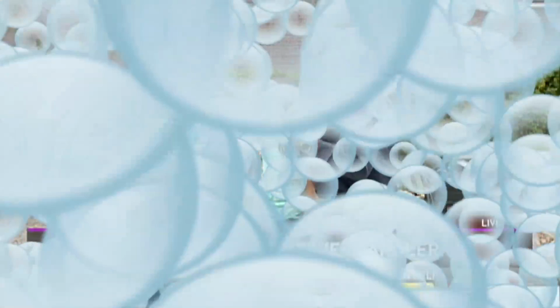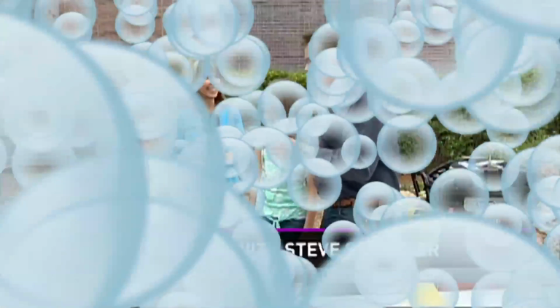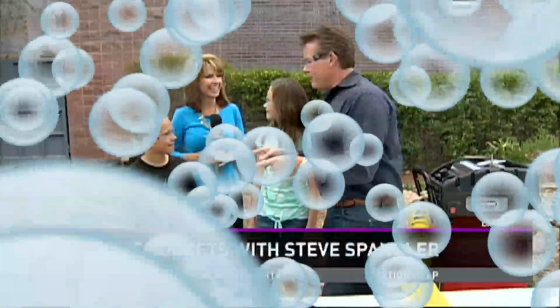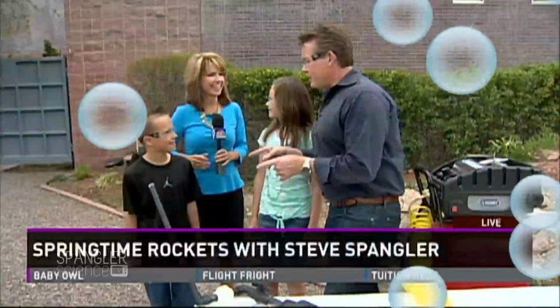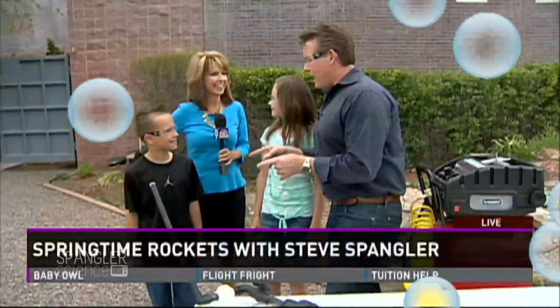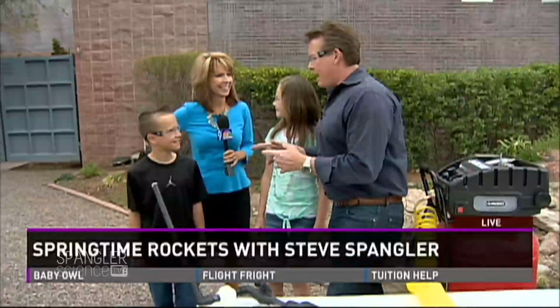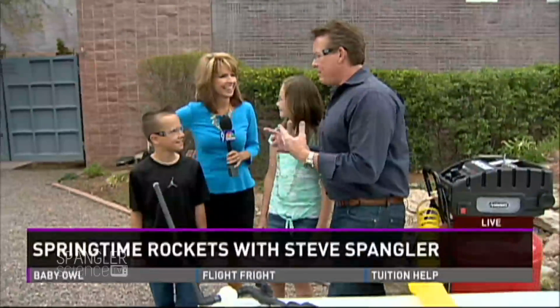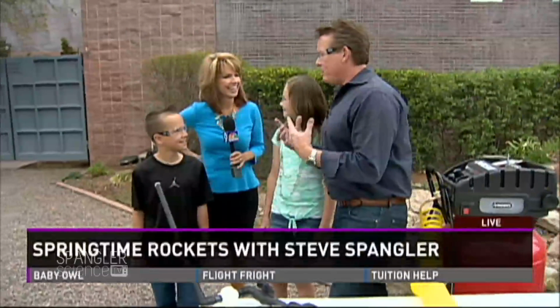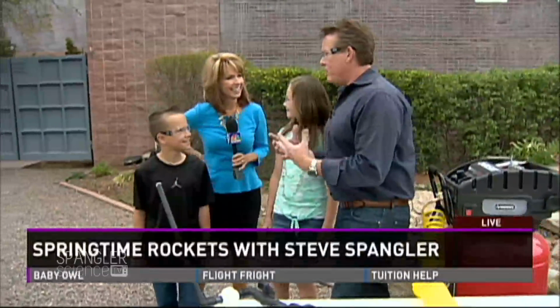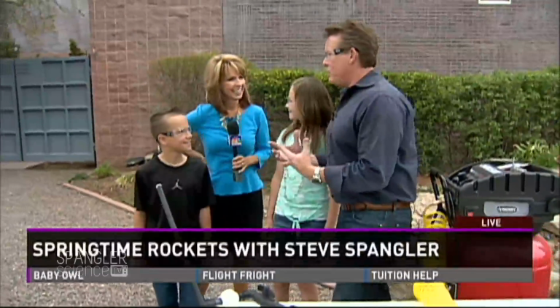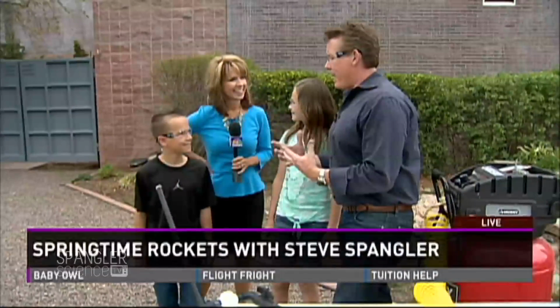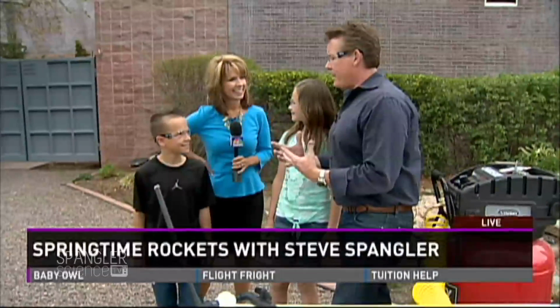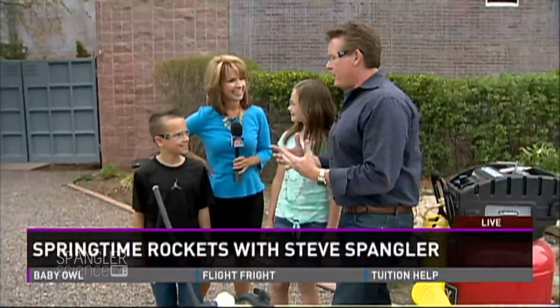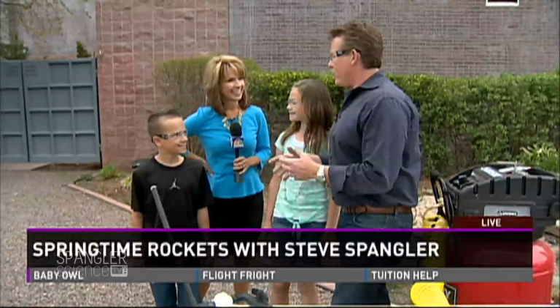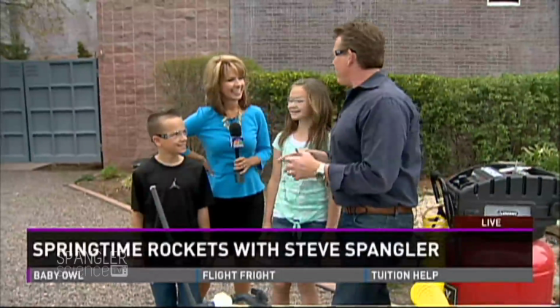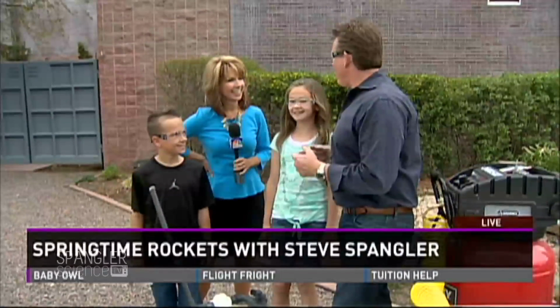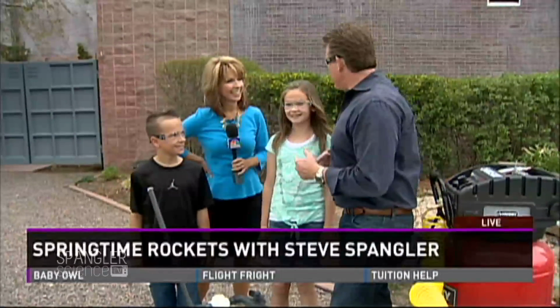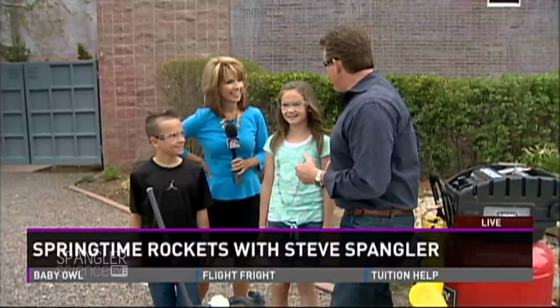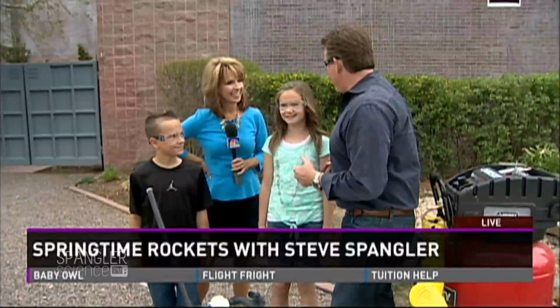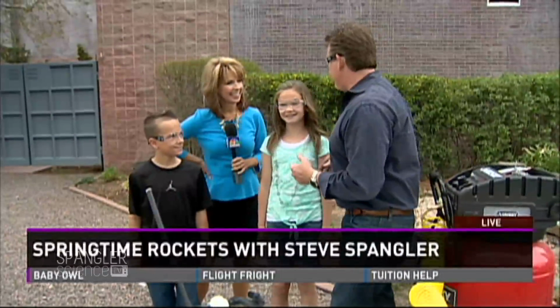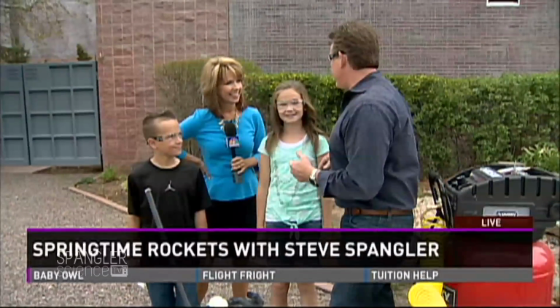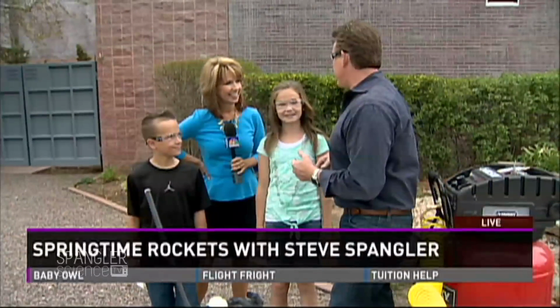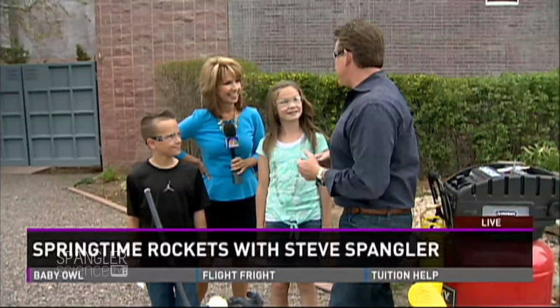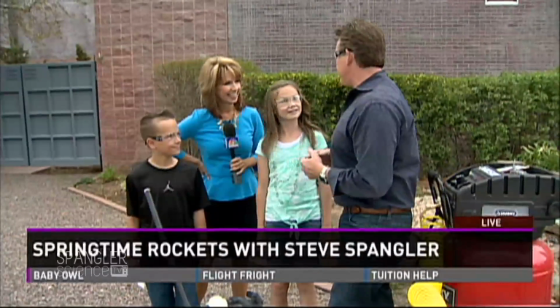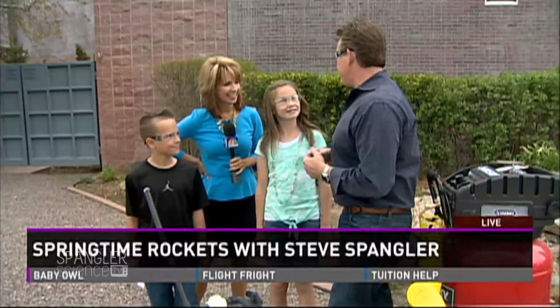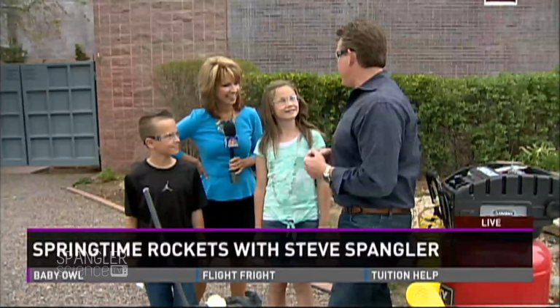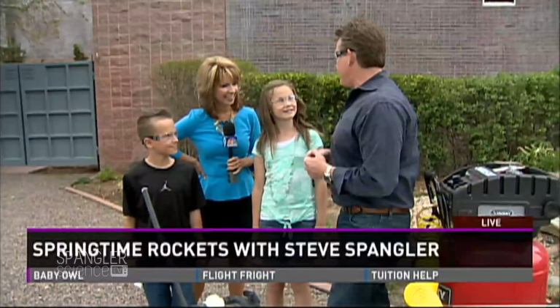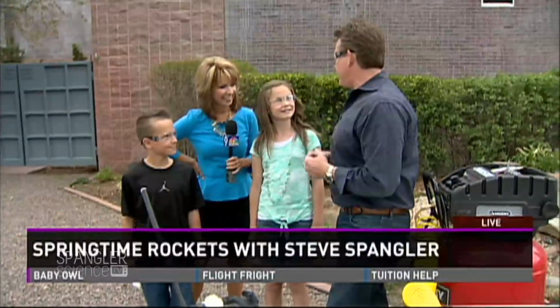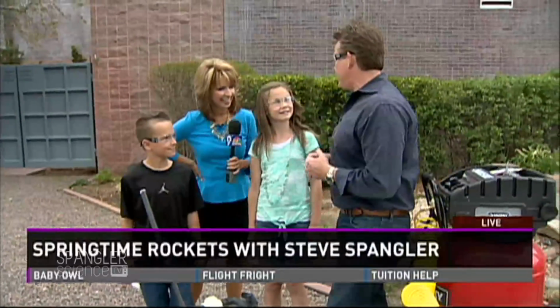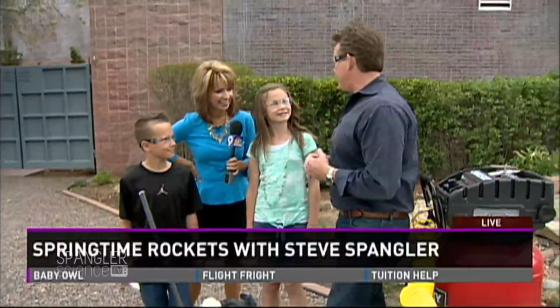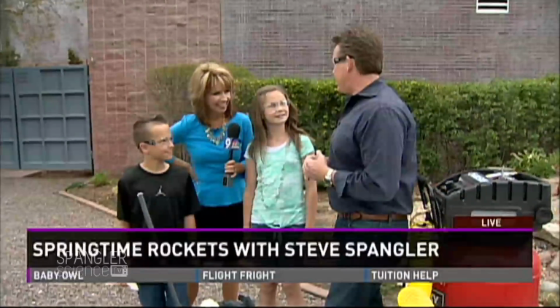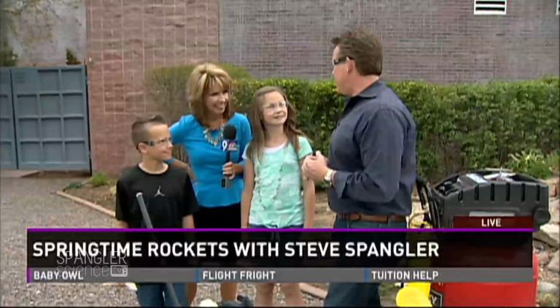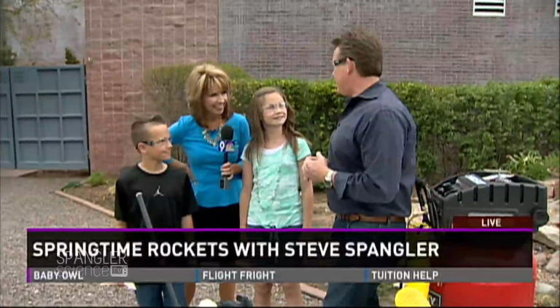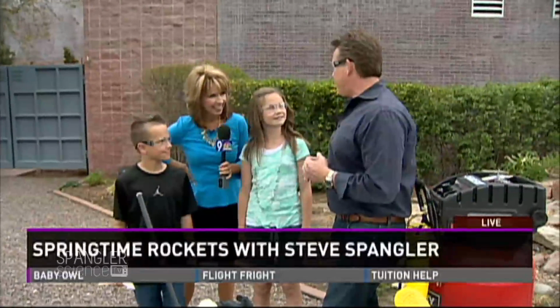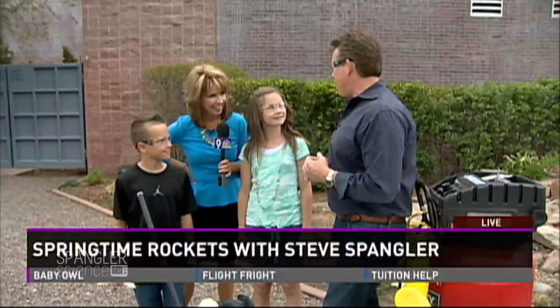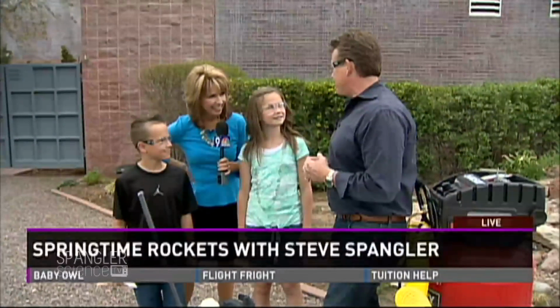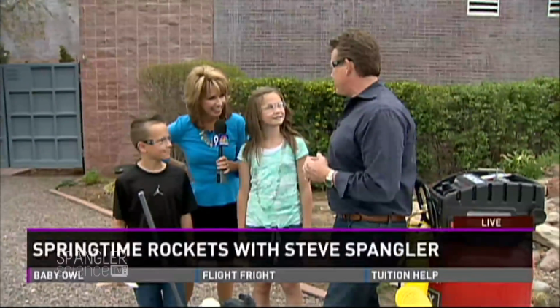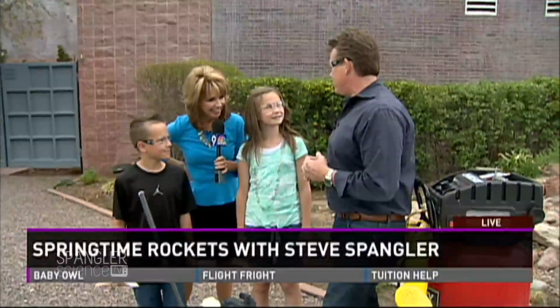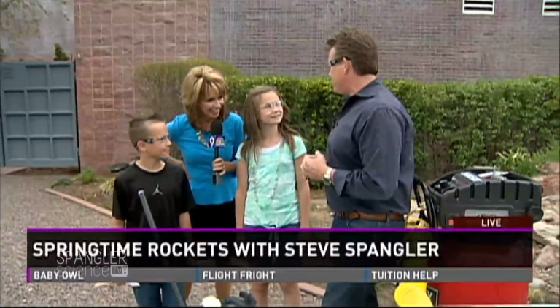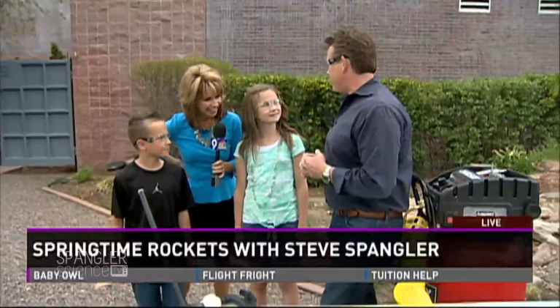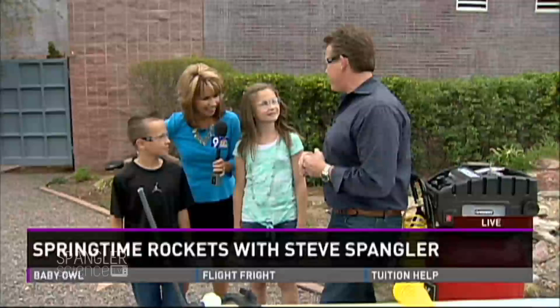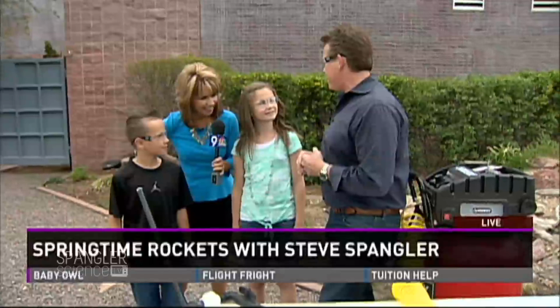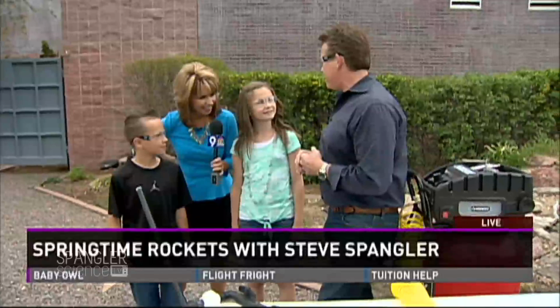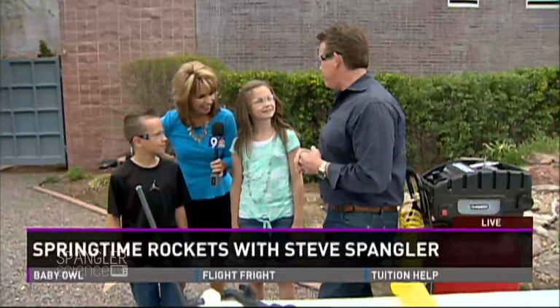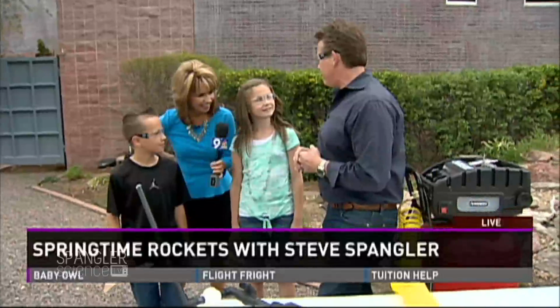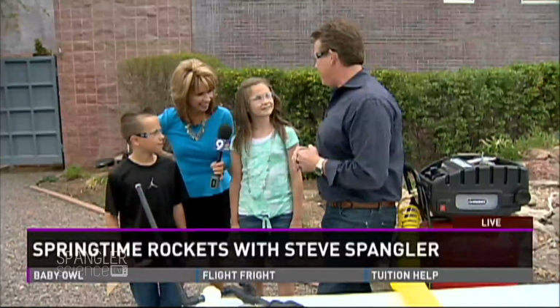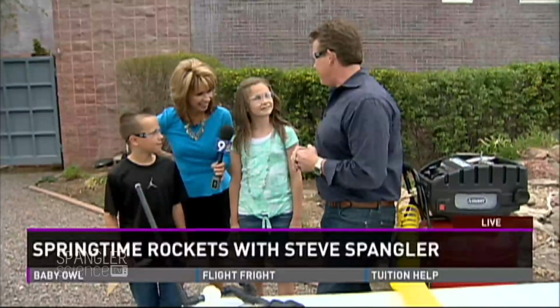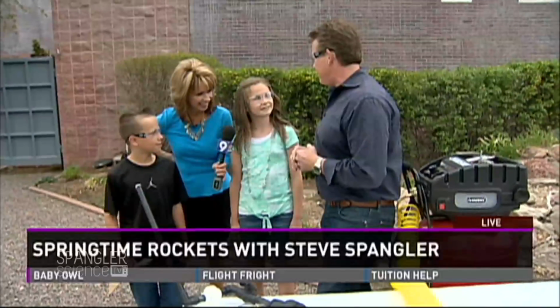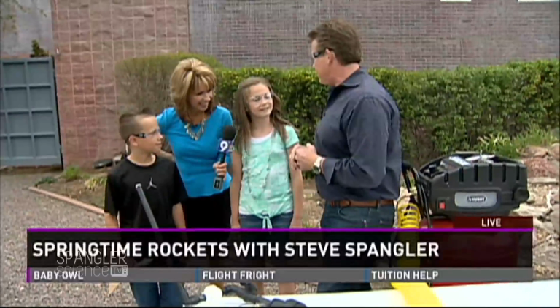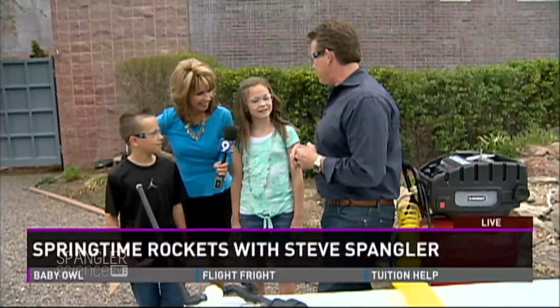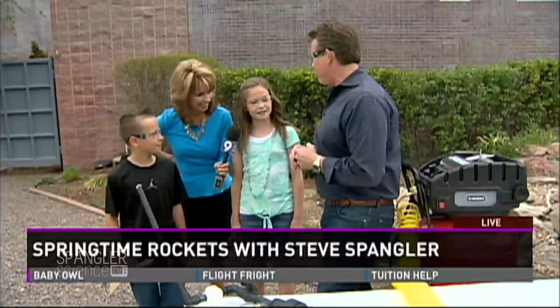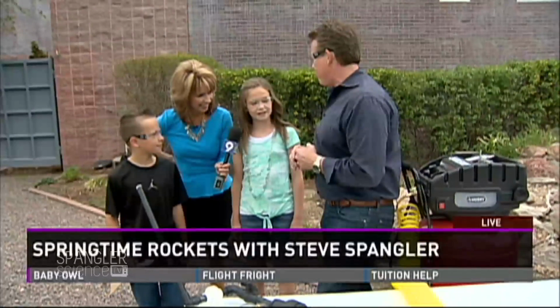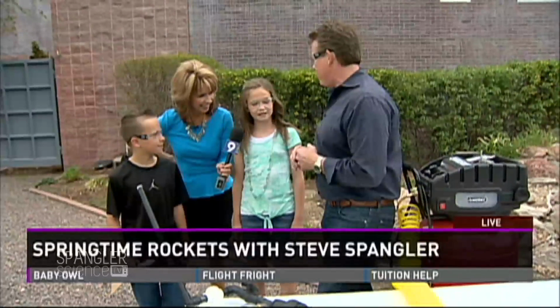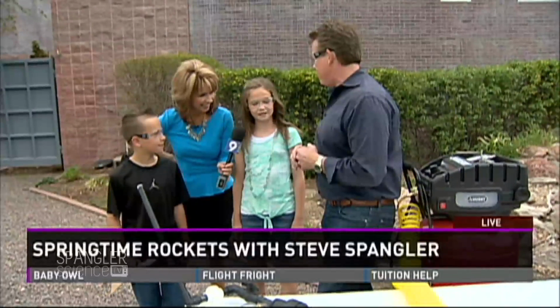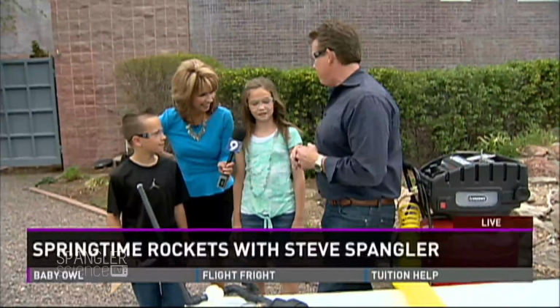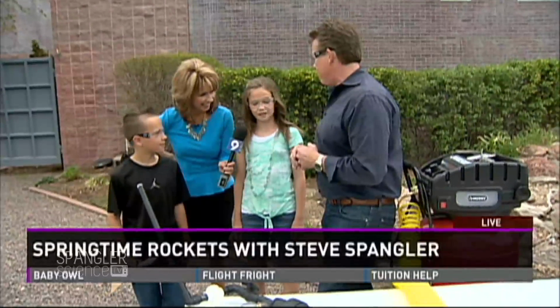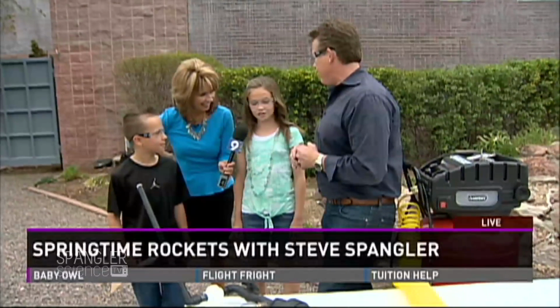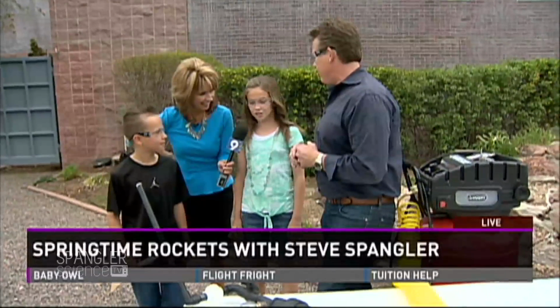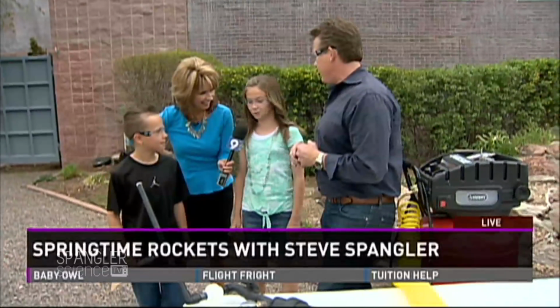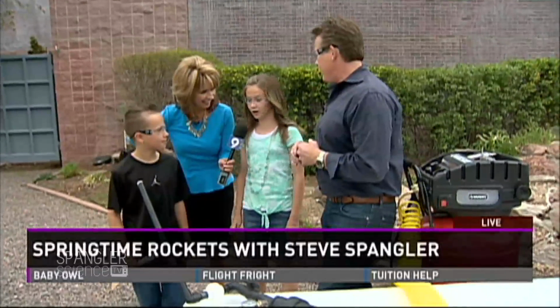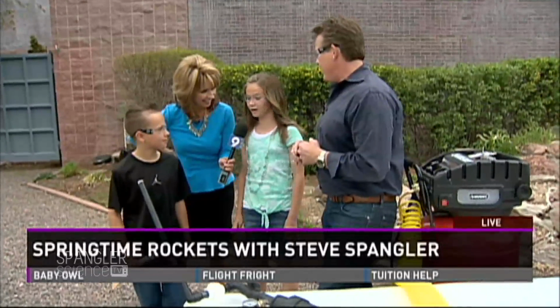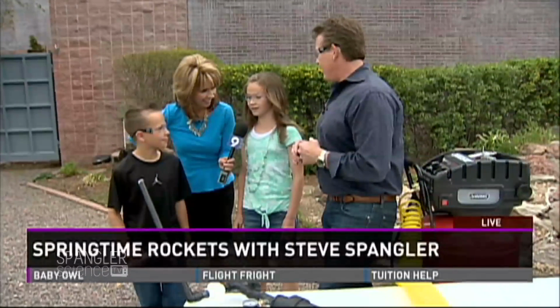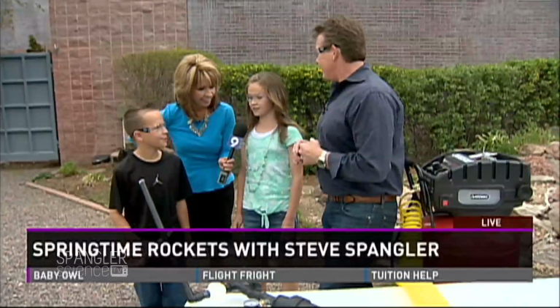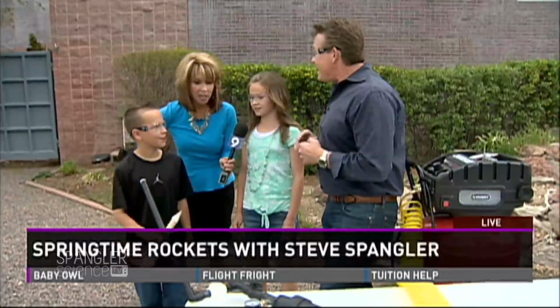It's summertime and we're in the backyard. What's more fun in the summertime than eating popsicles? What are you thinking, Neely? What's more fun? Launching rockets.